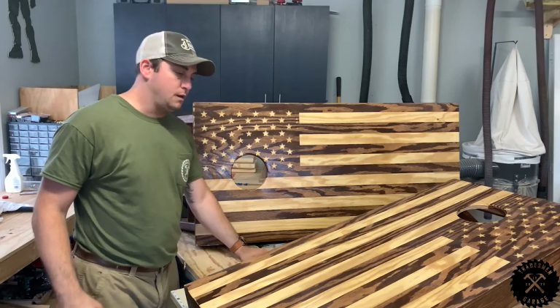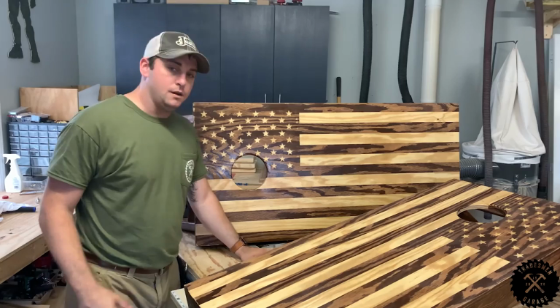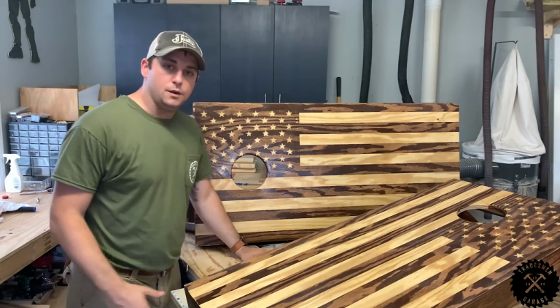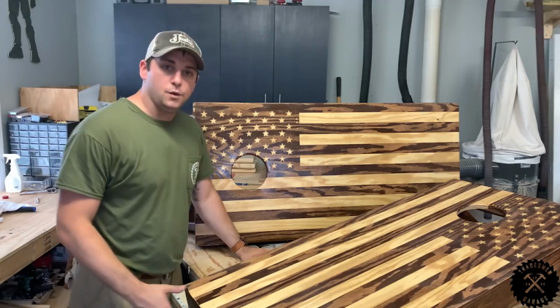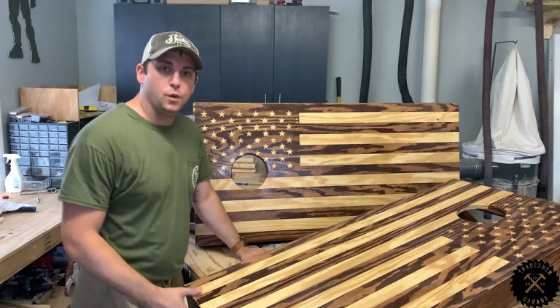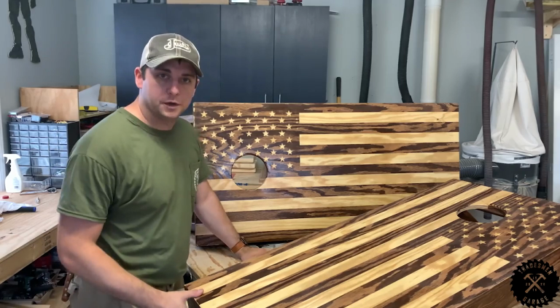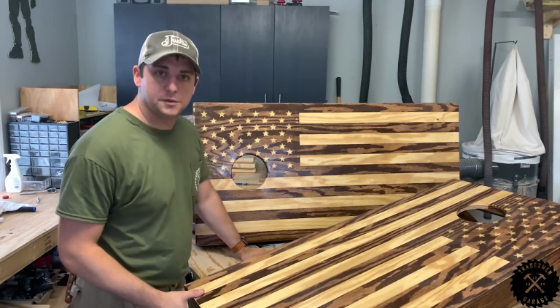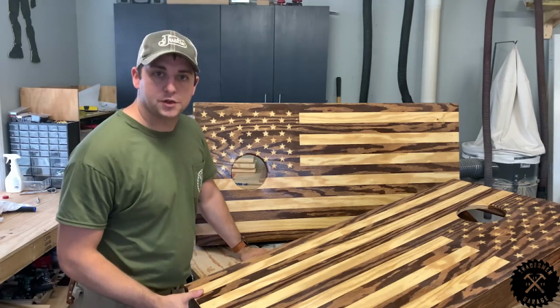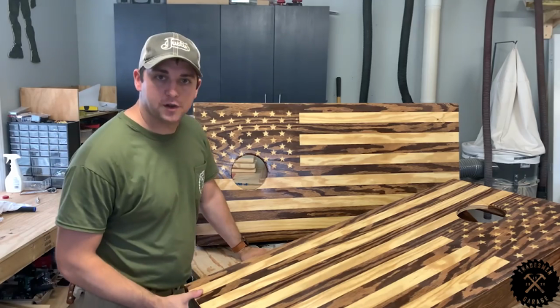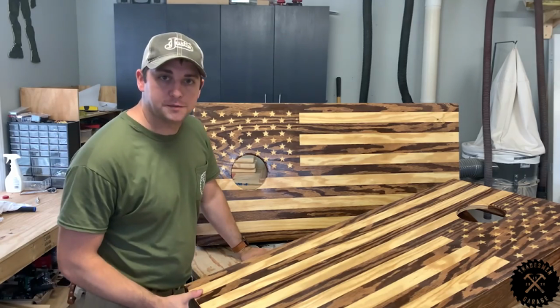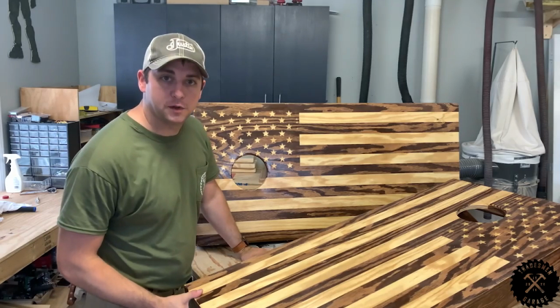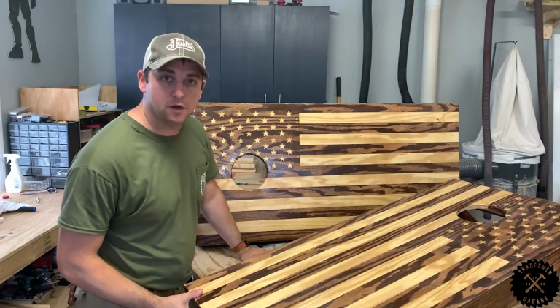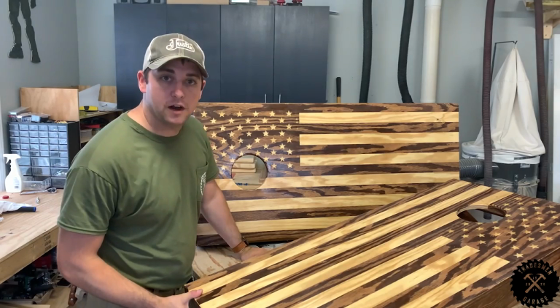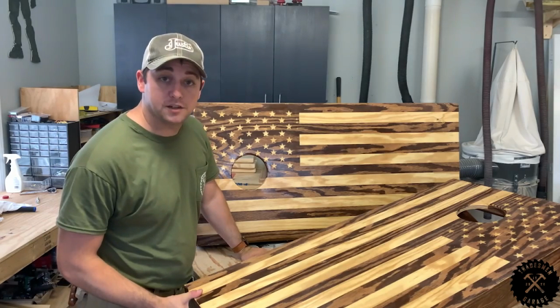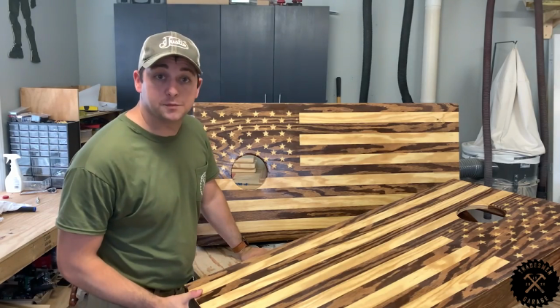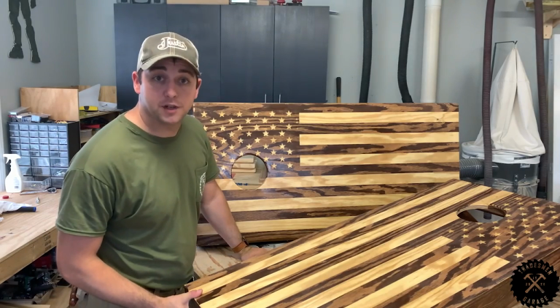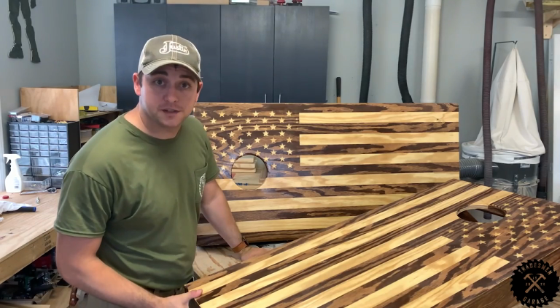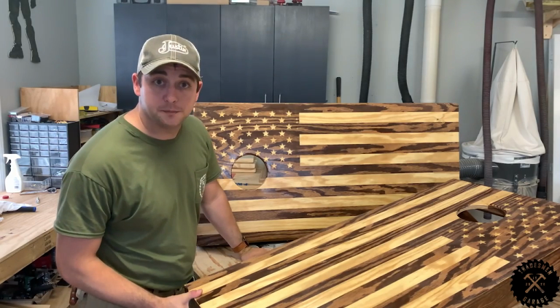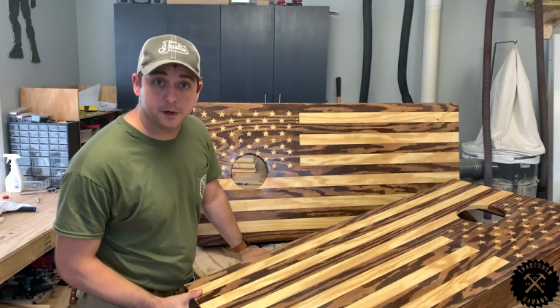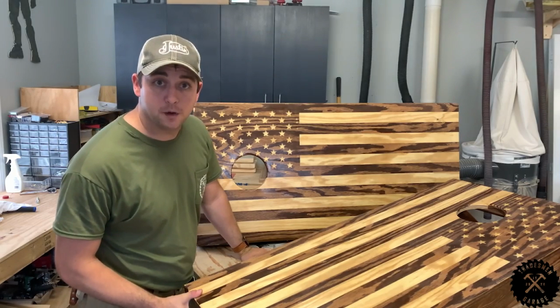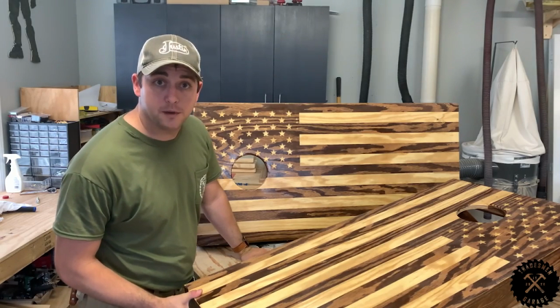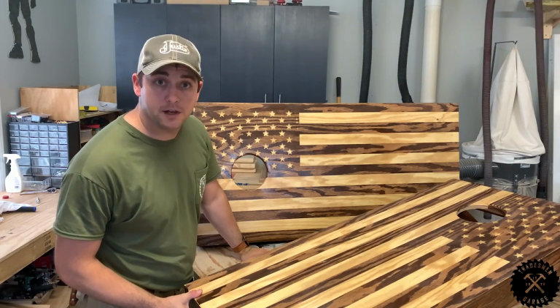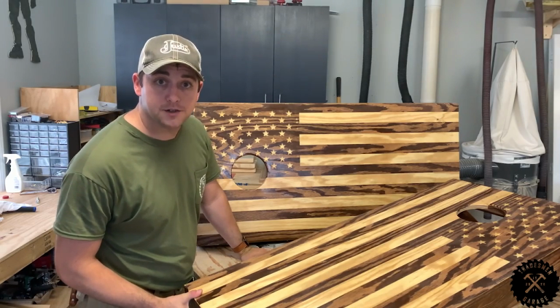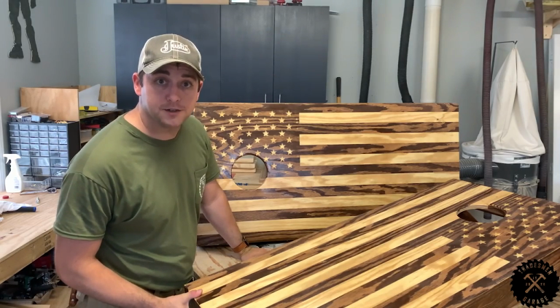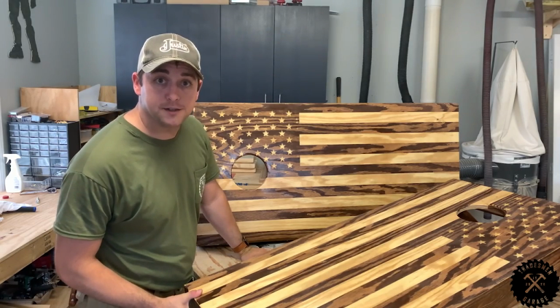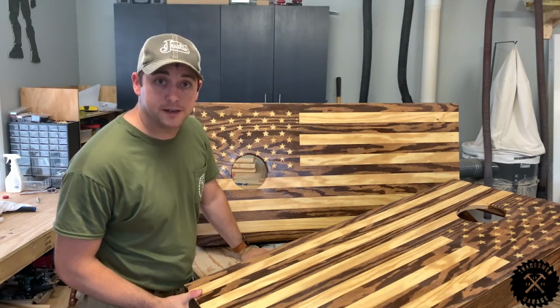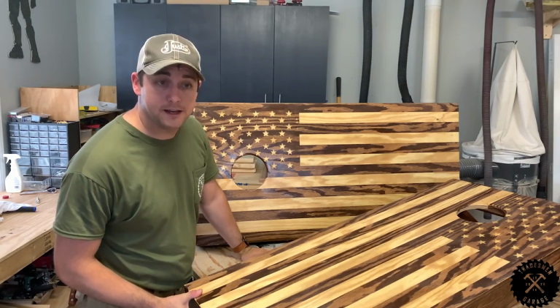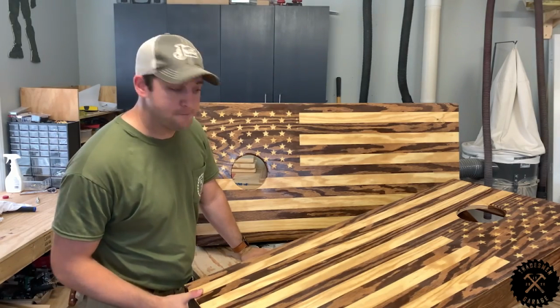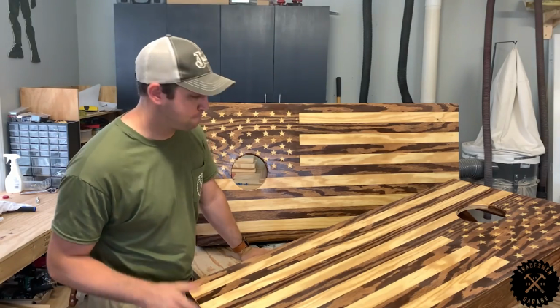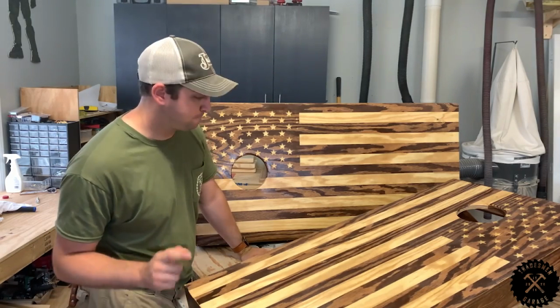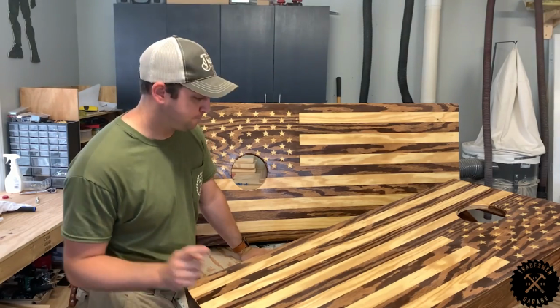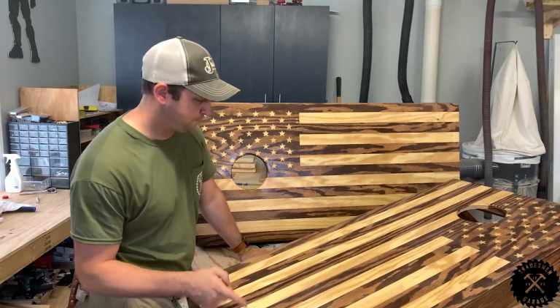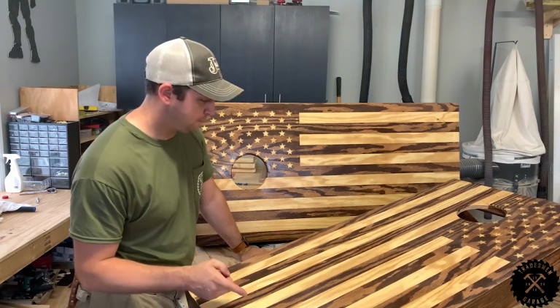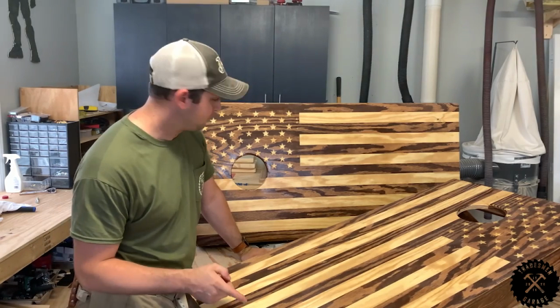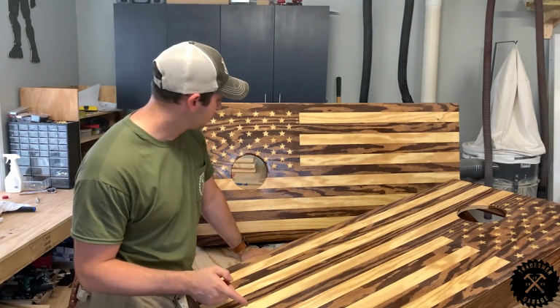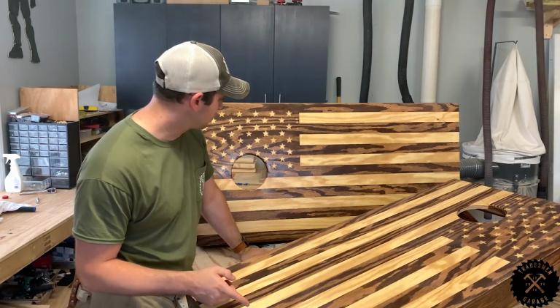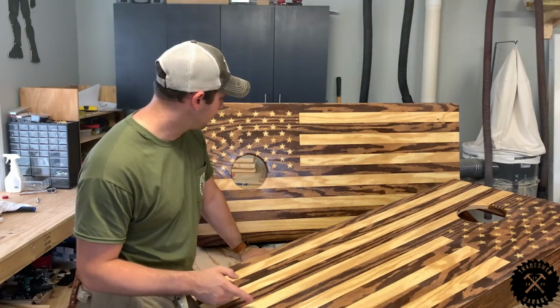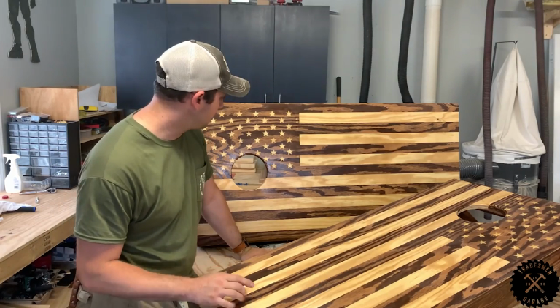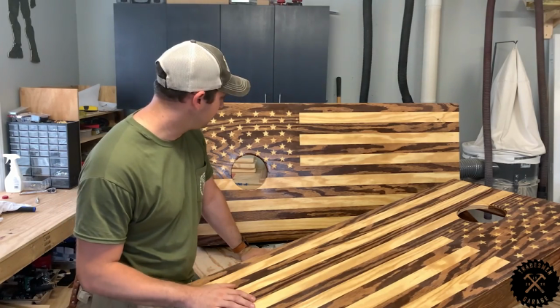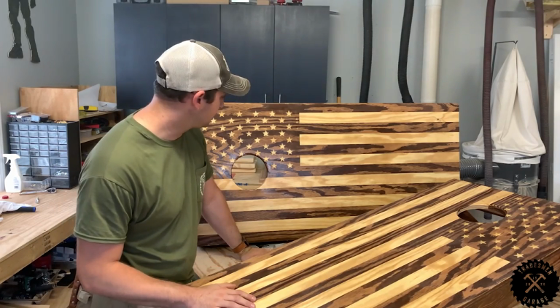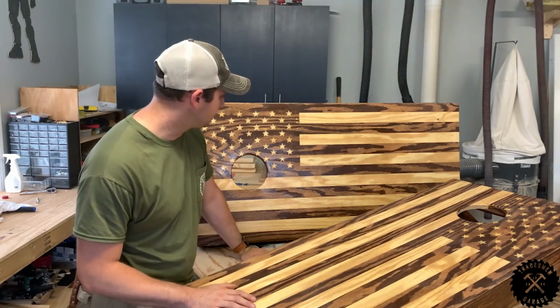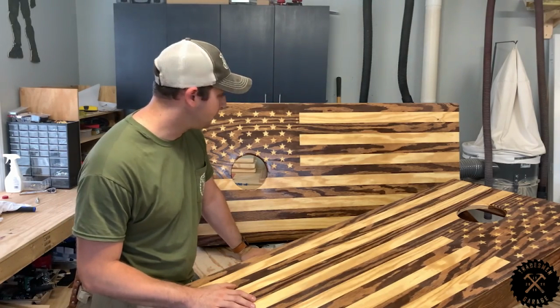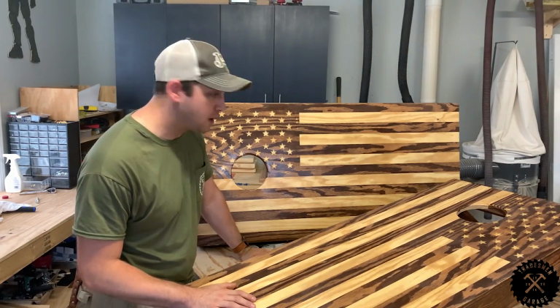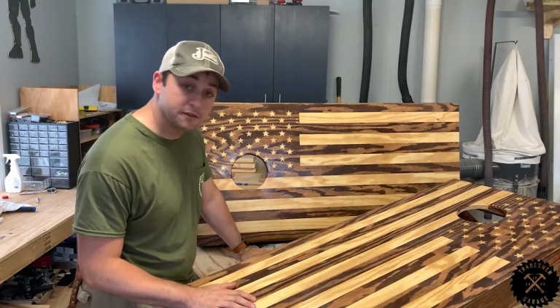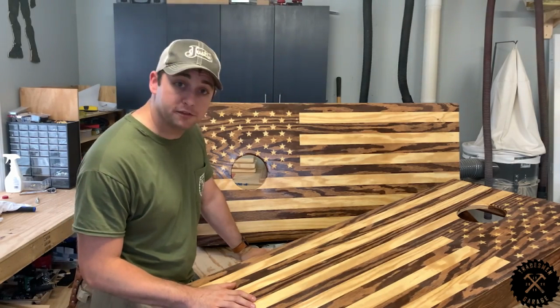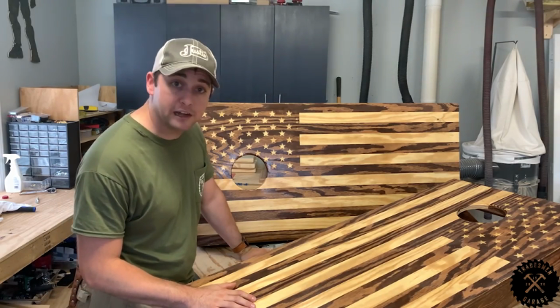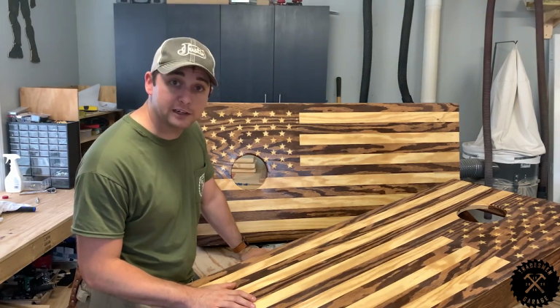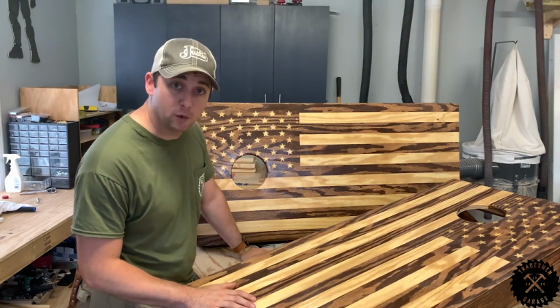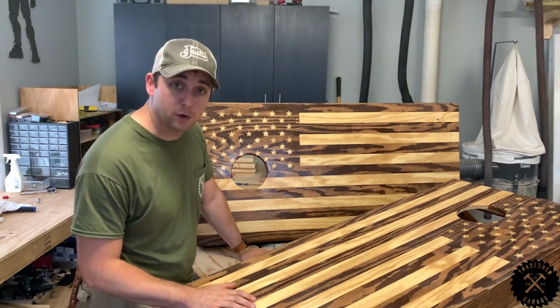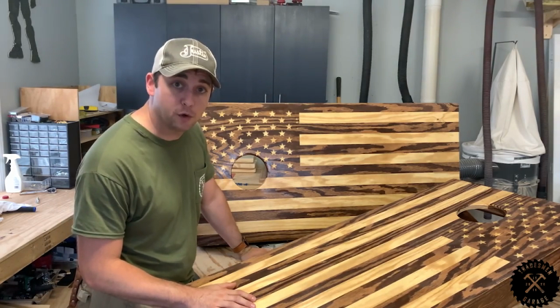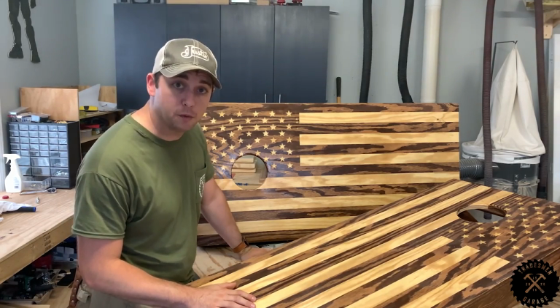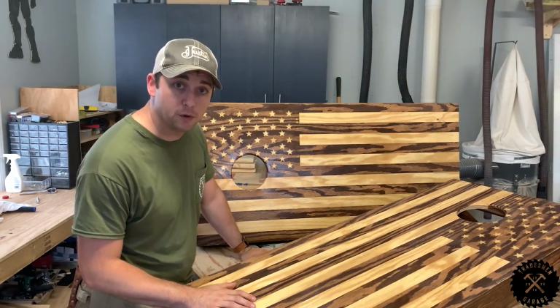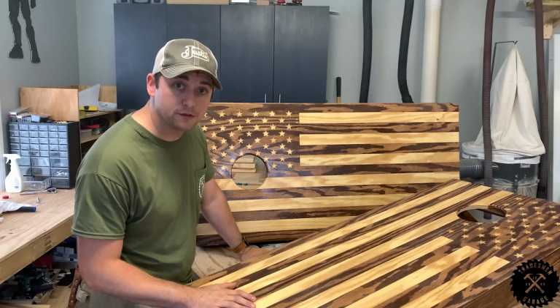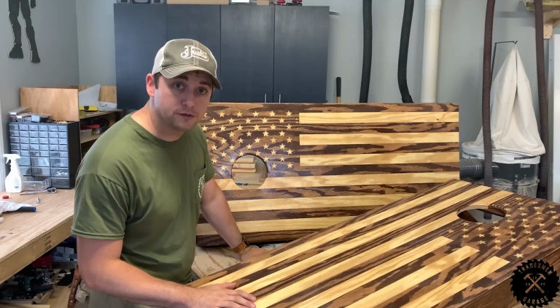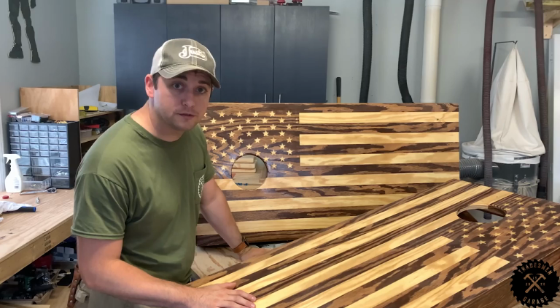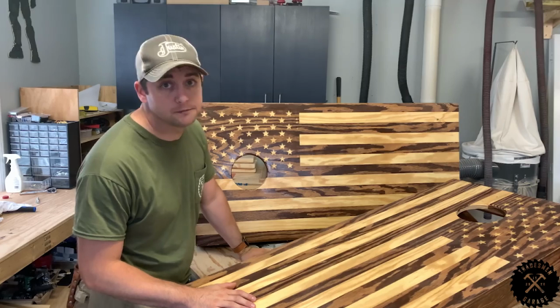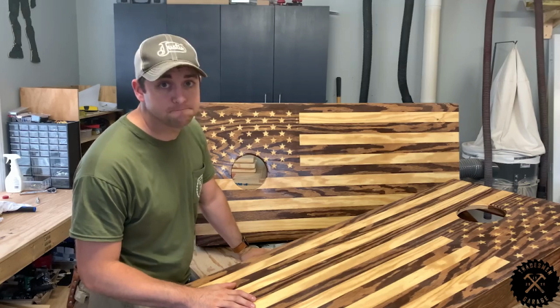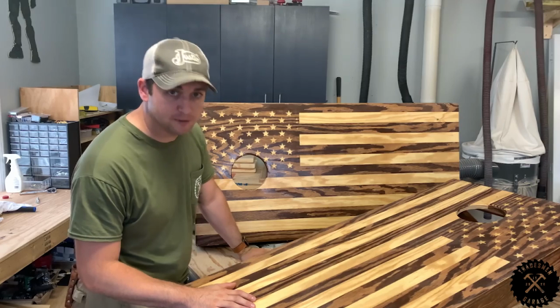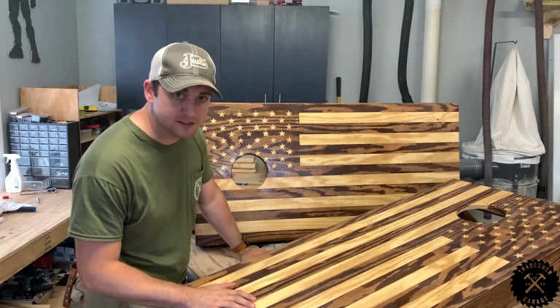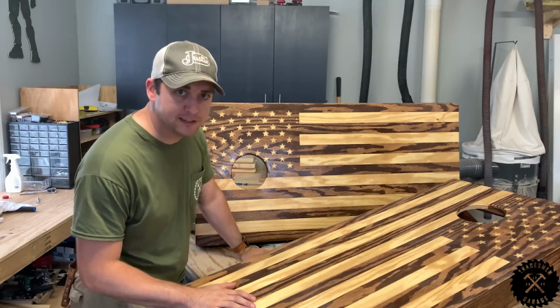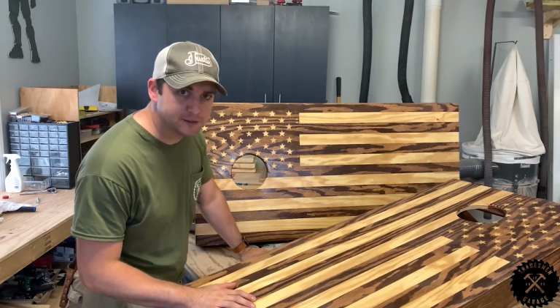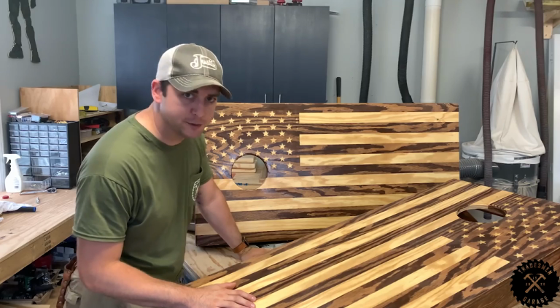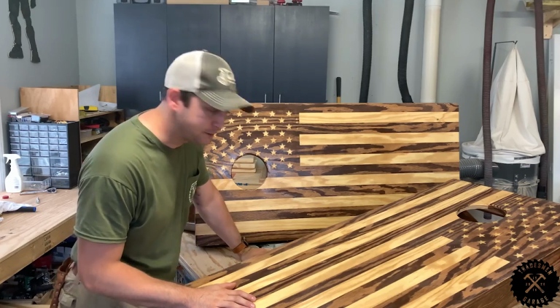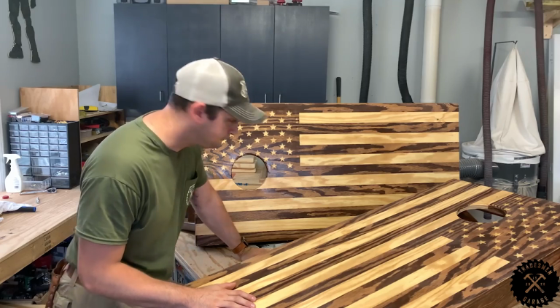Welcome to the Tradesman Garage. I'm Justin Barabash and today I'll show you how to make some American flag cornhole boards. Let's get to it.